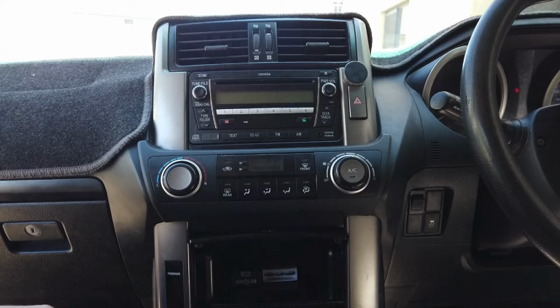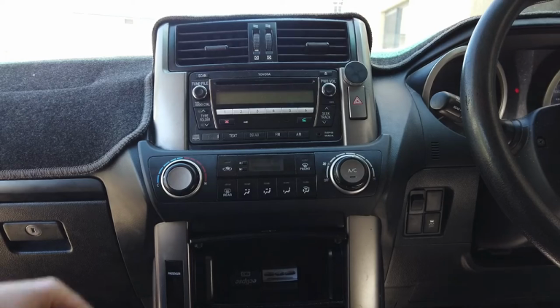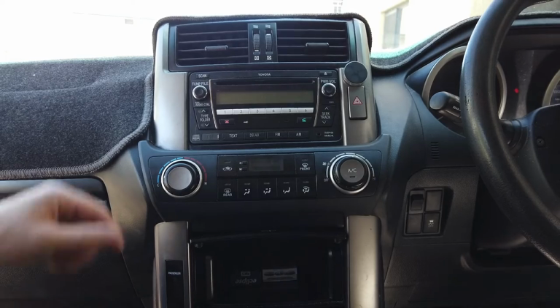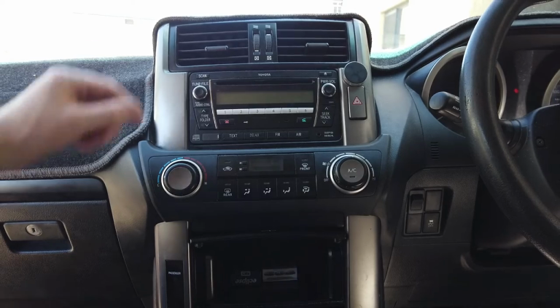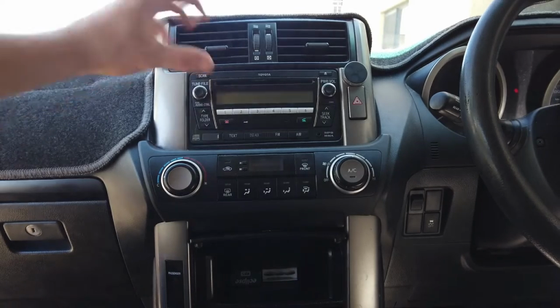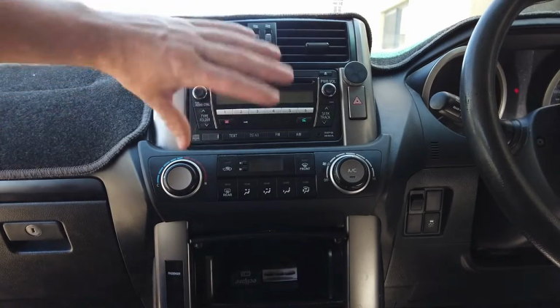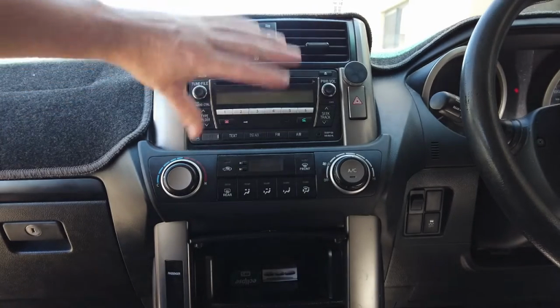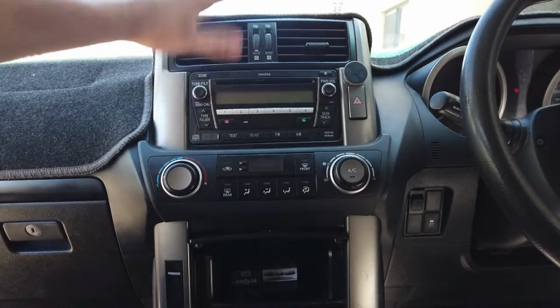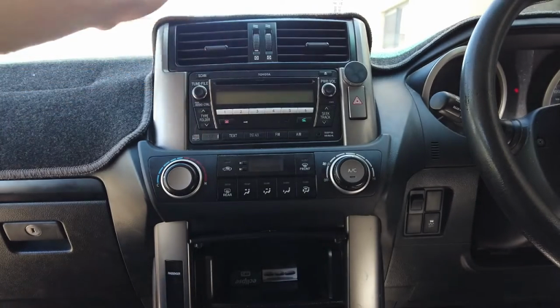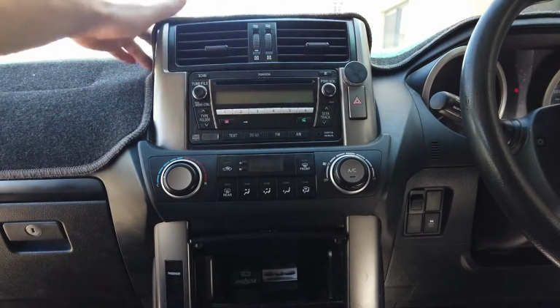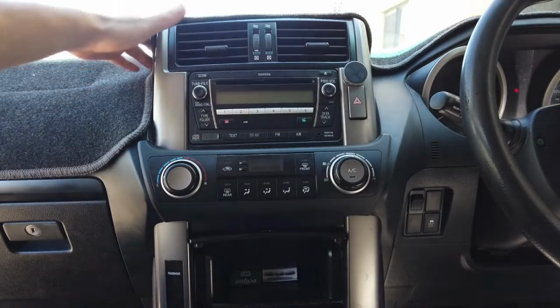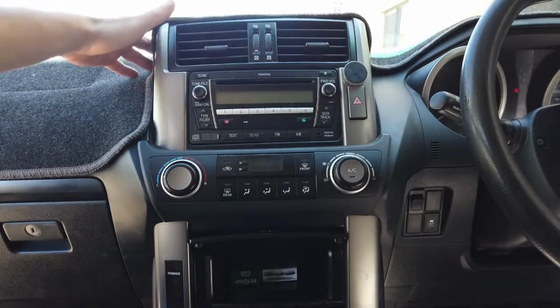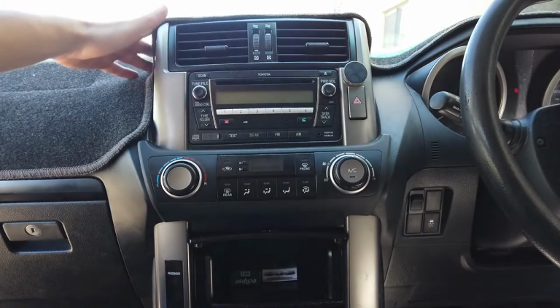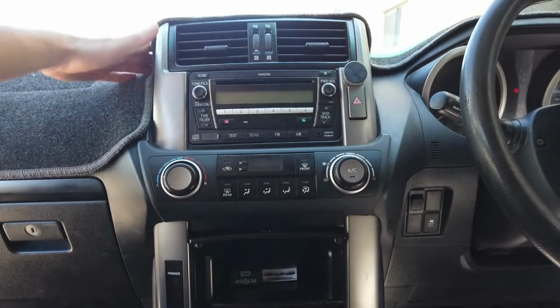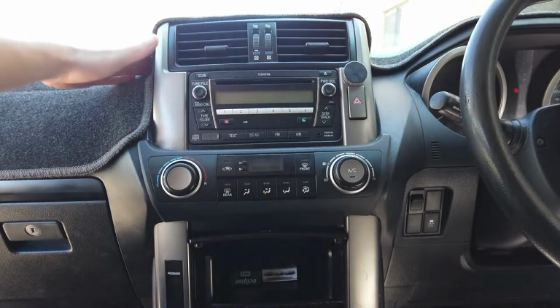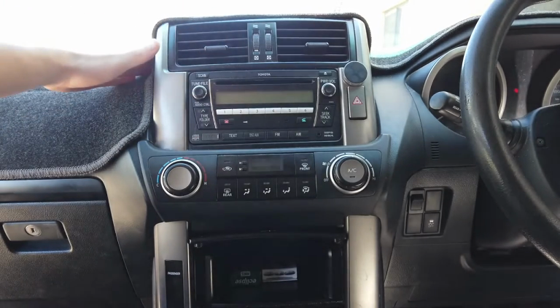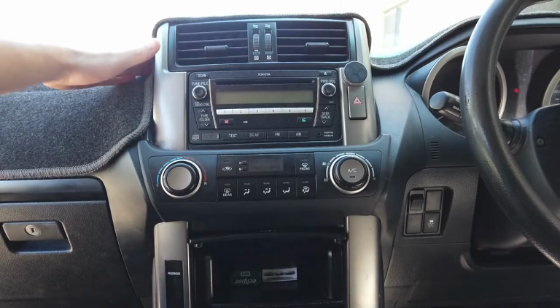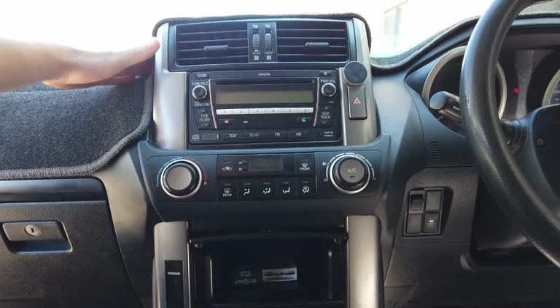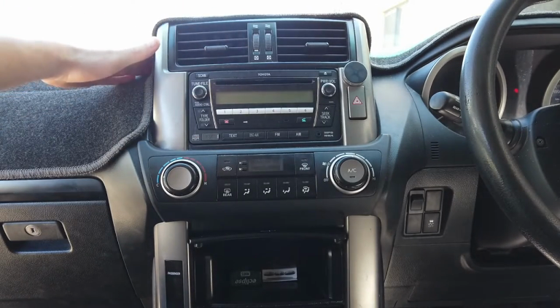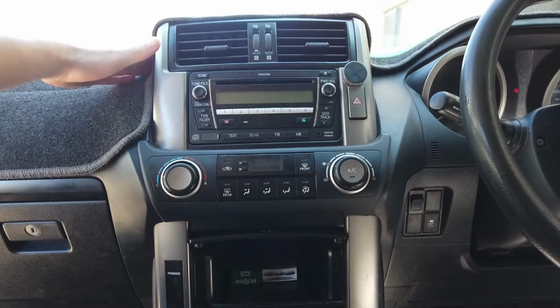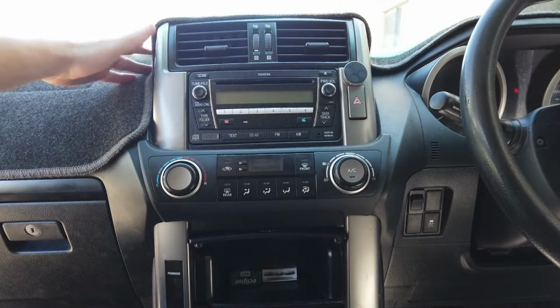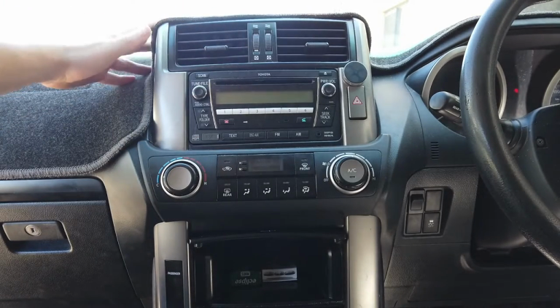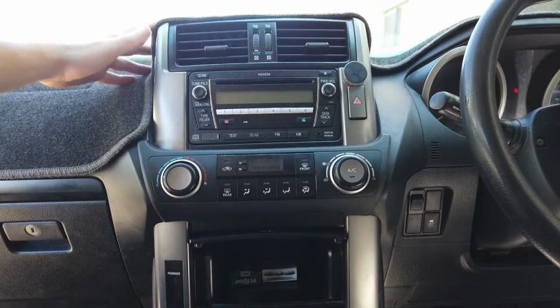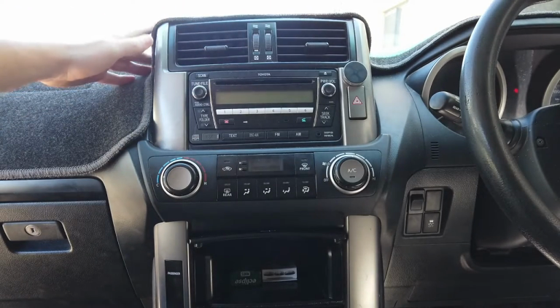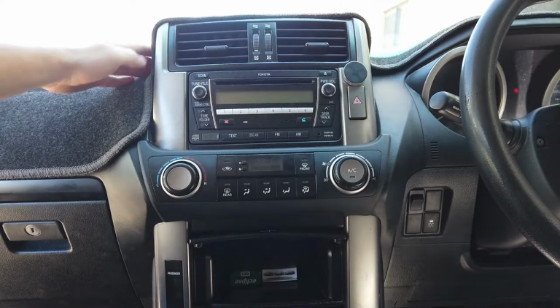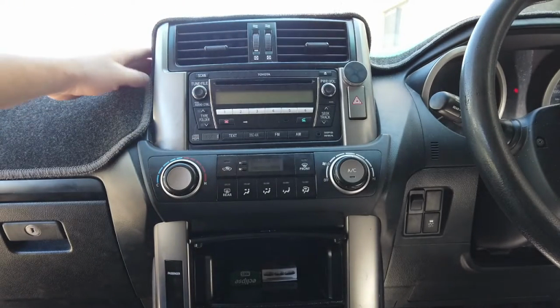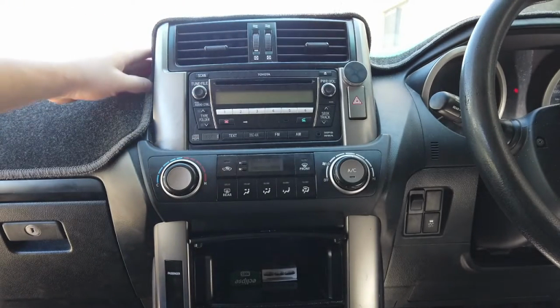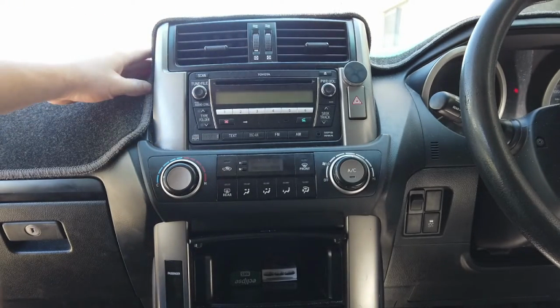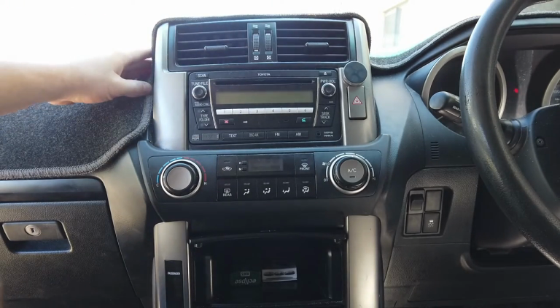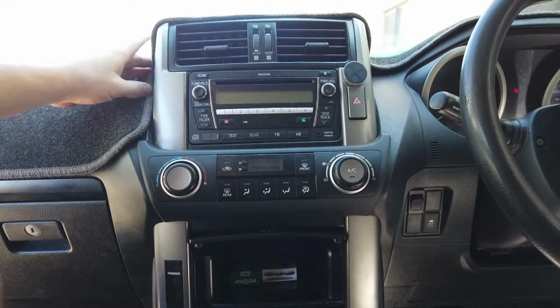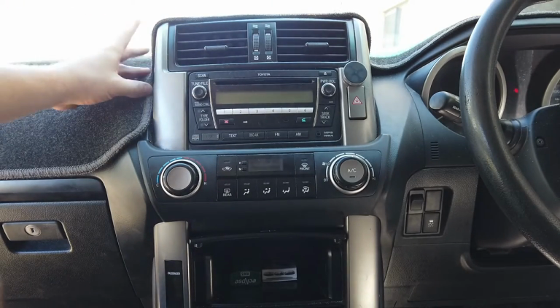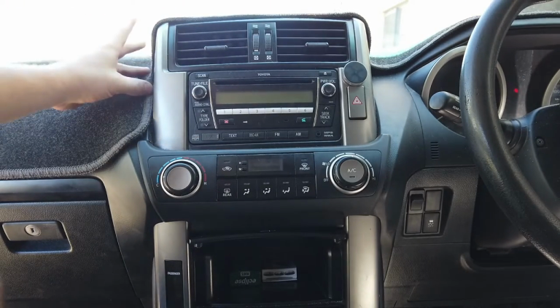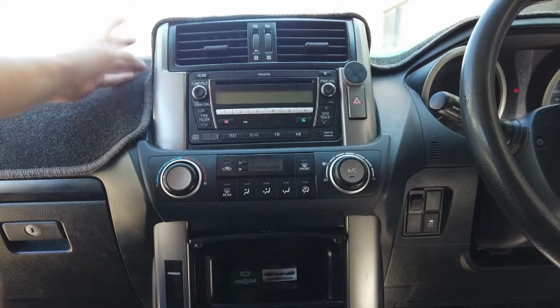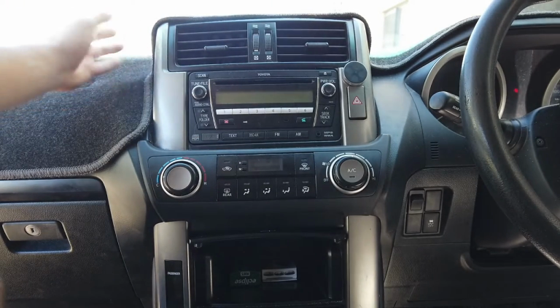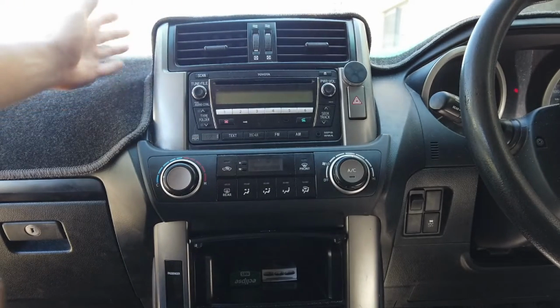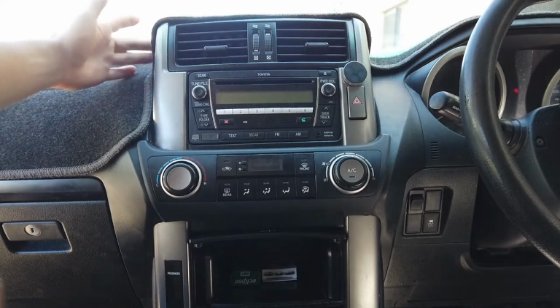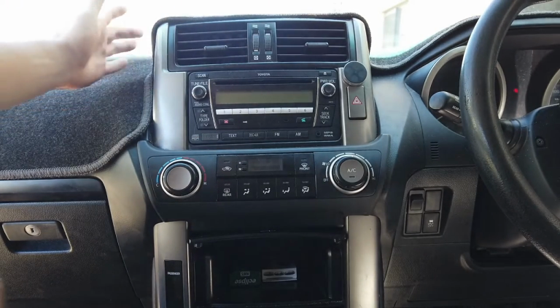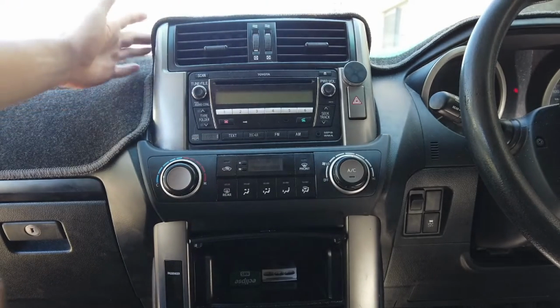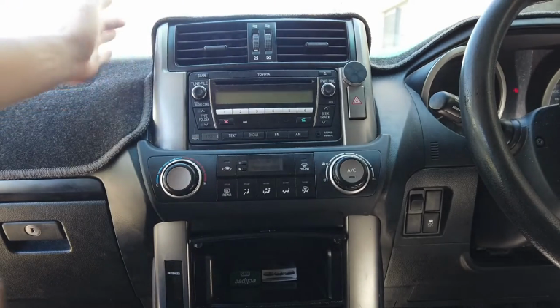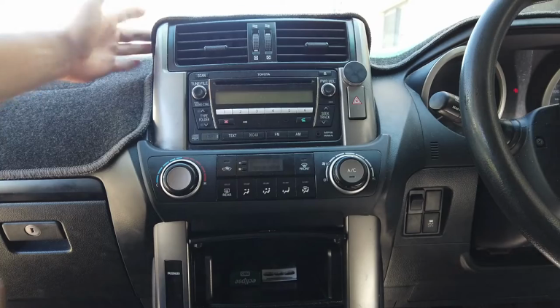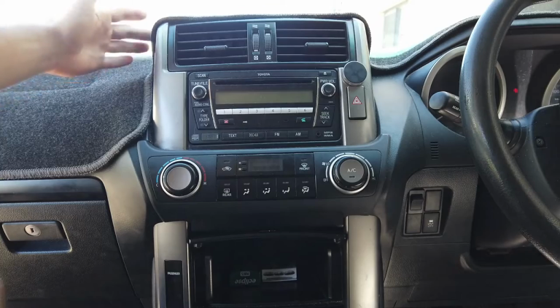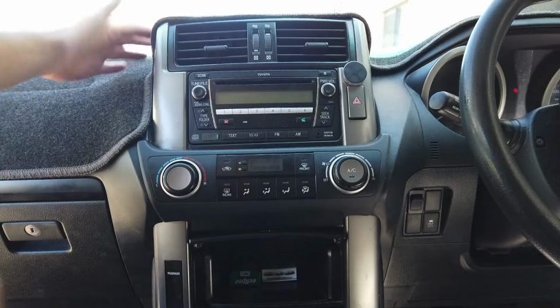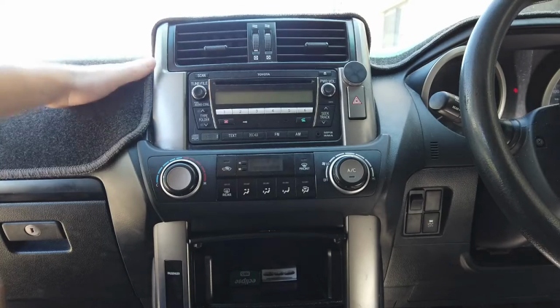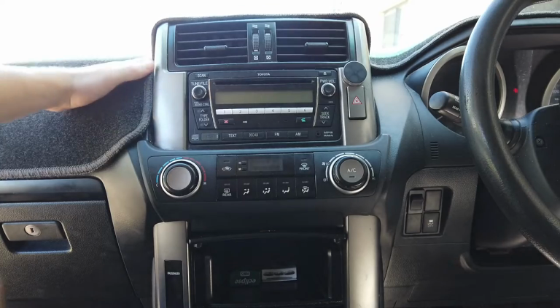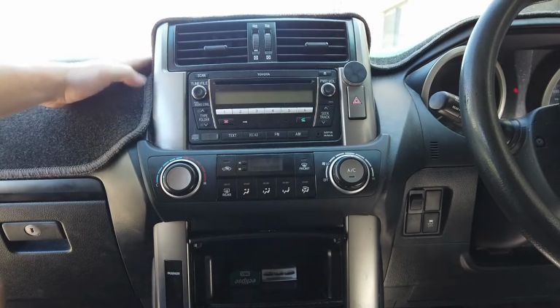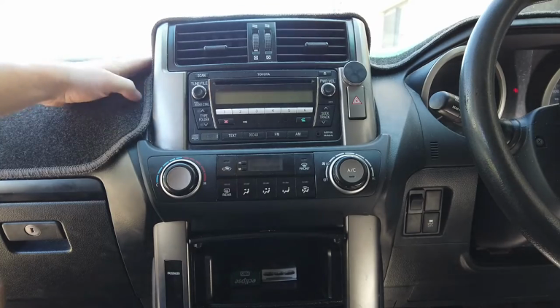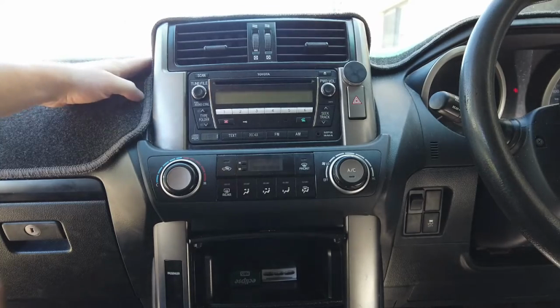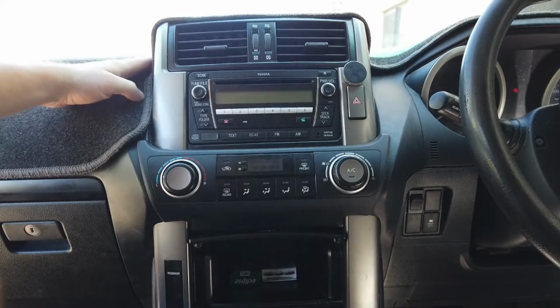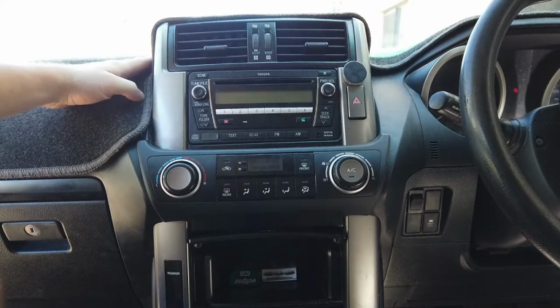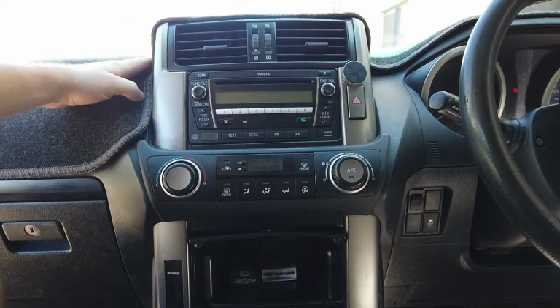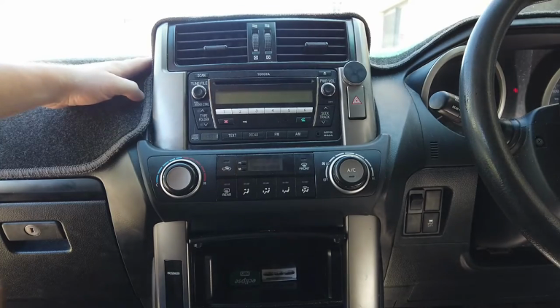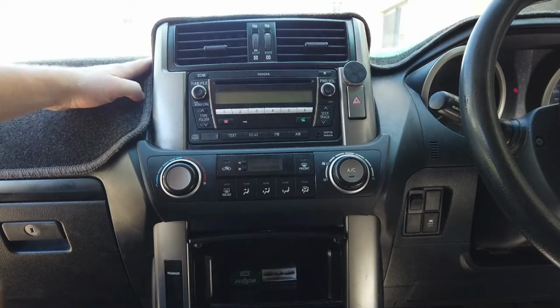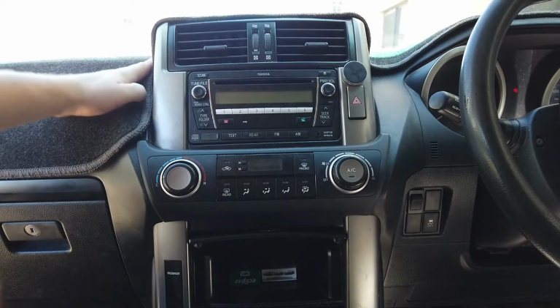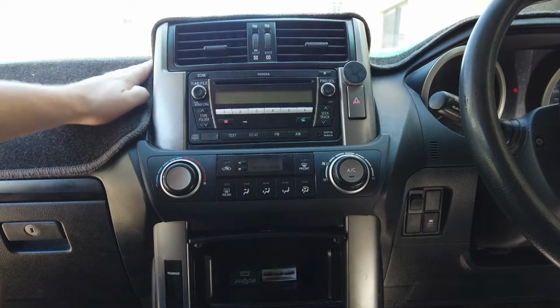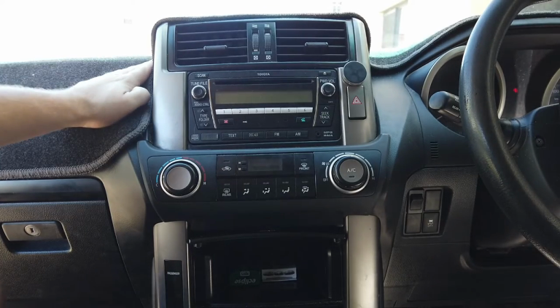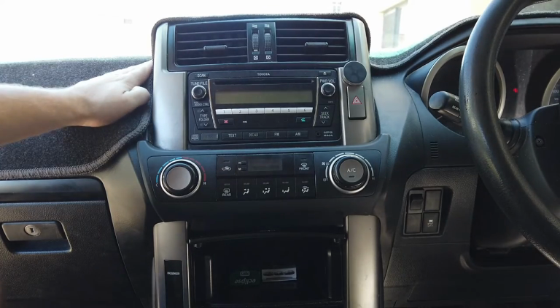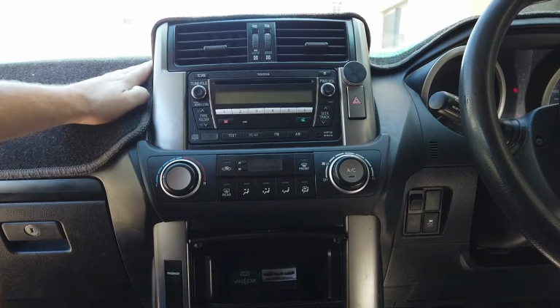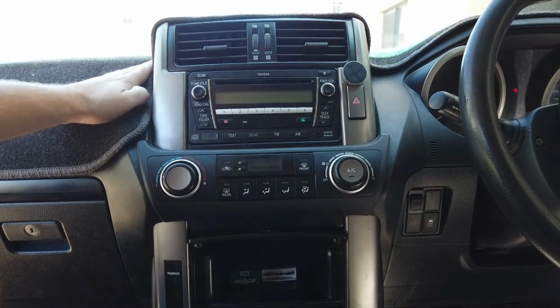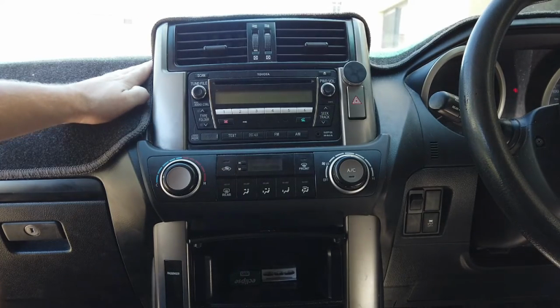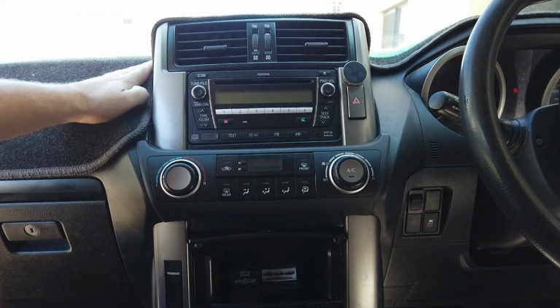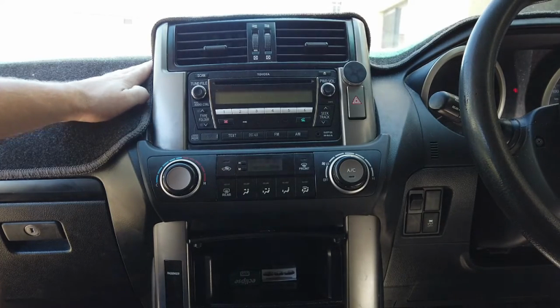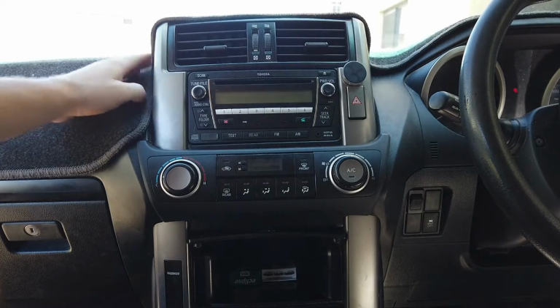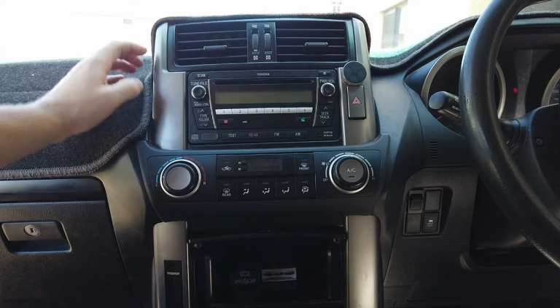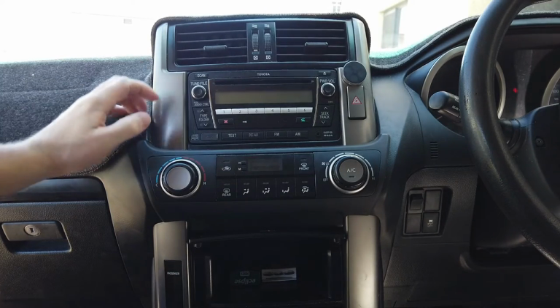This is what your head unit will look like. This will be for the 2009 to 2012 Toyota Prado GX.